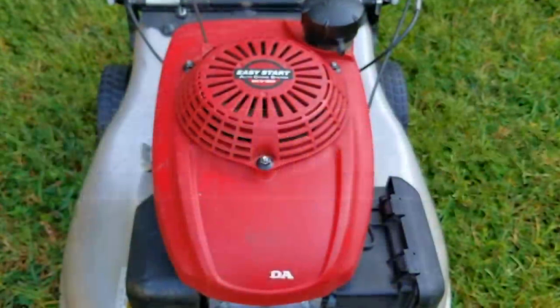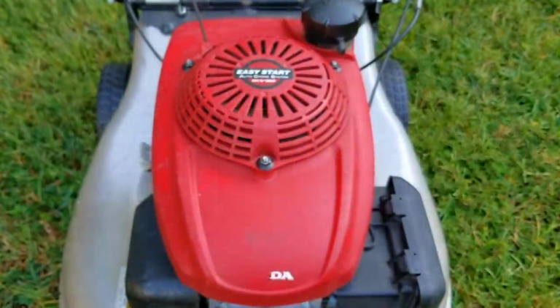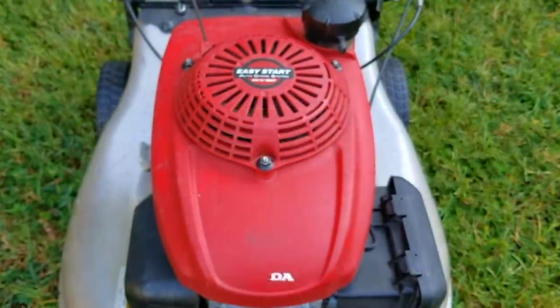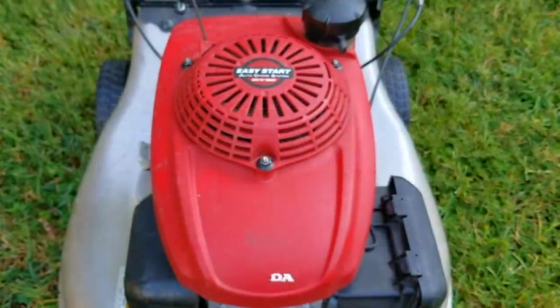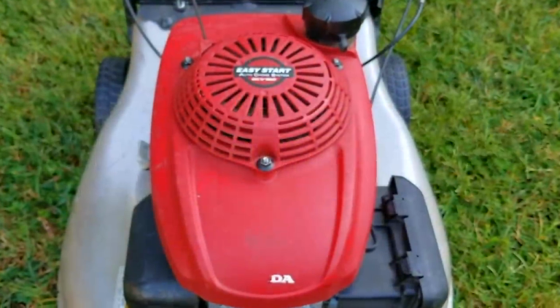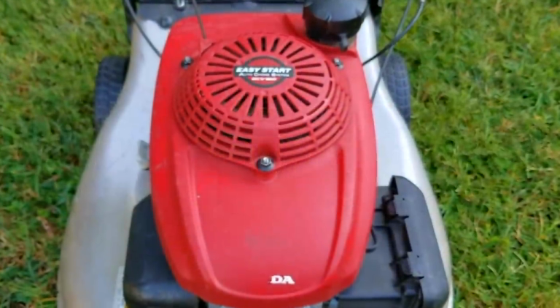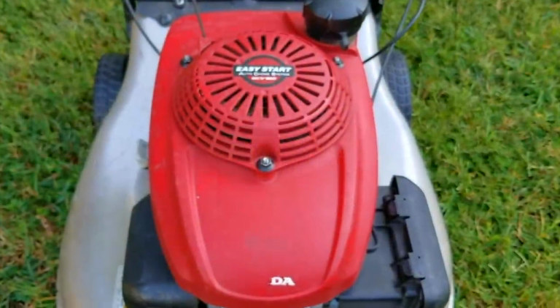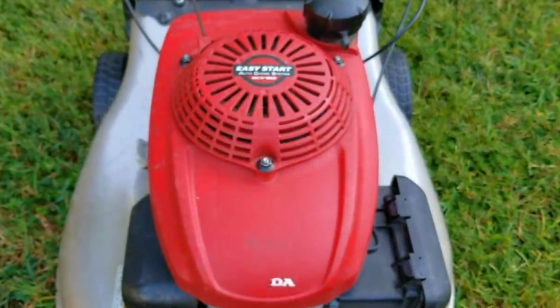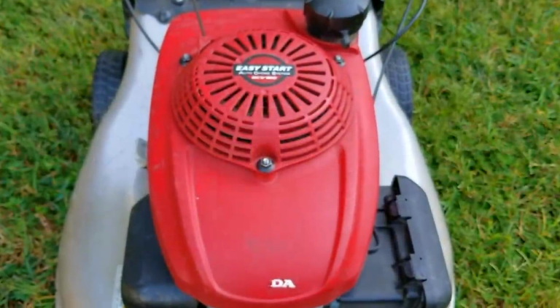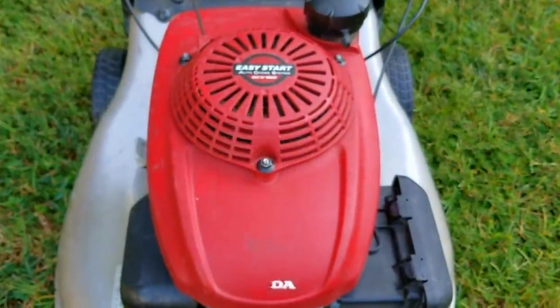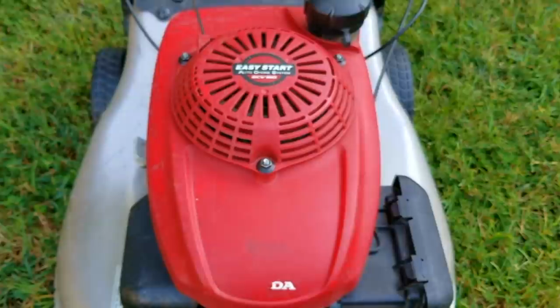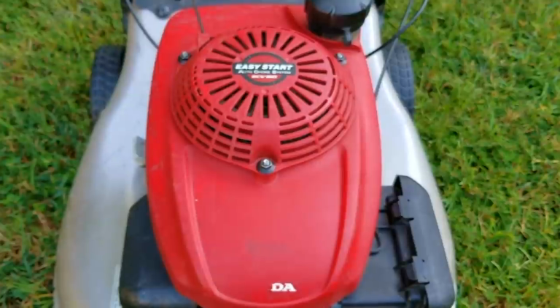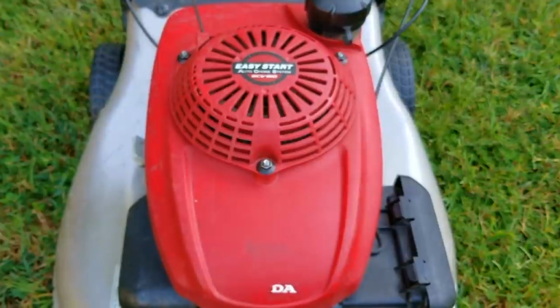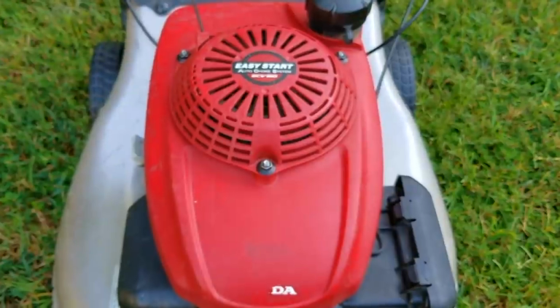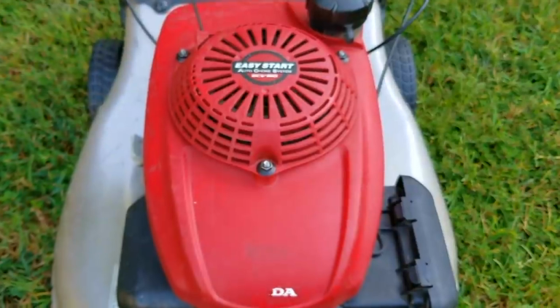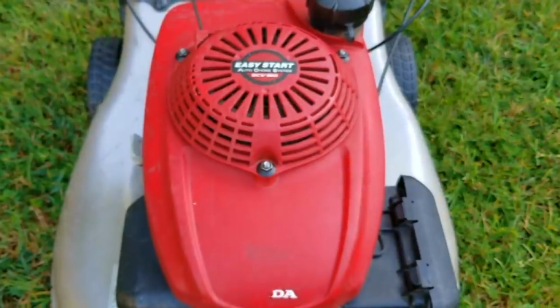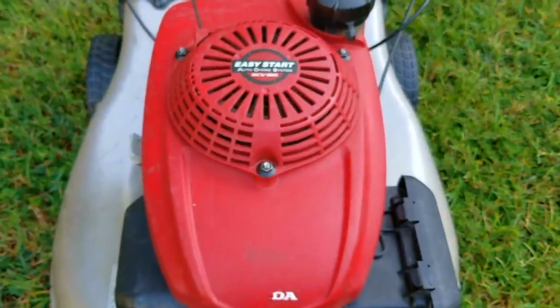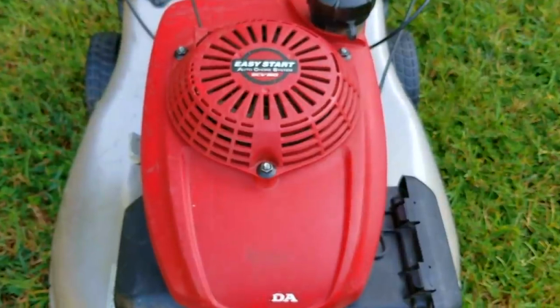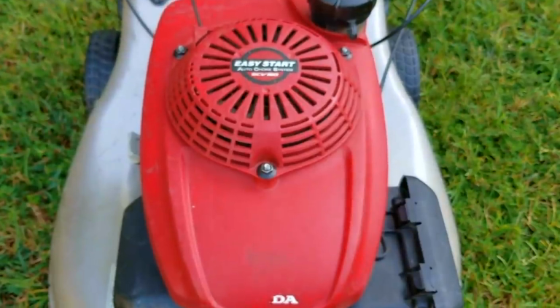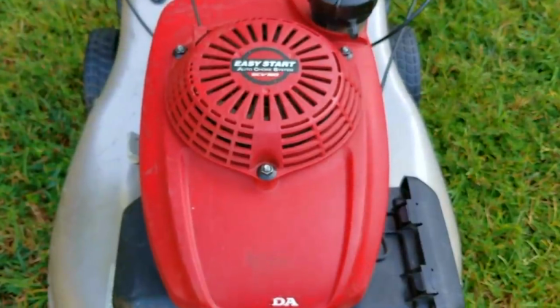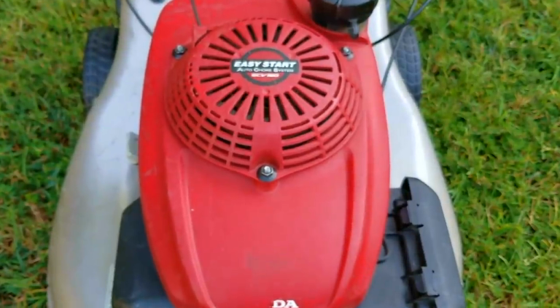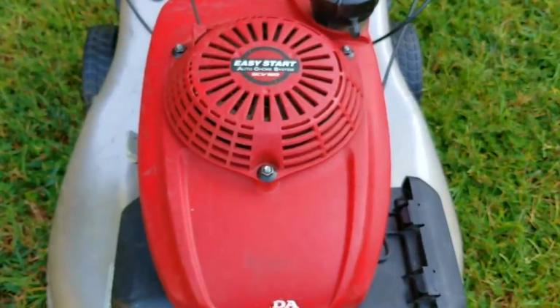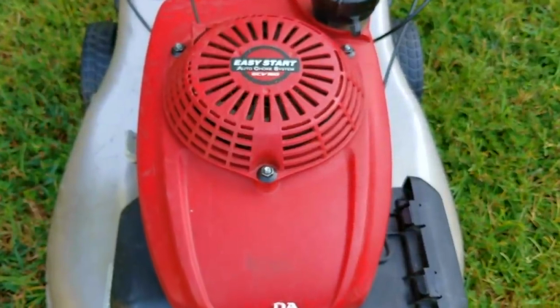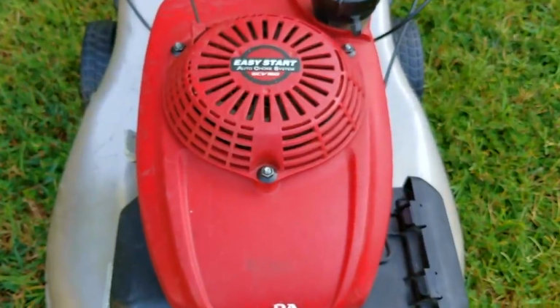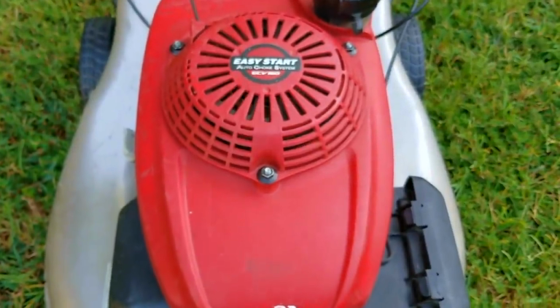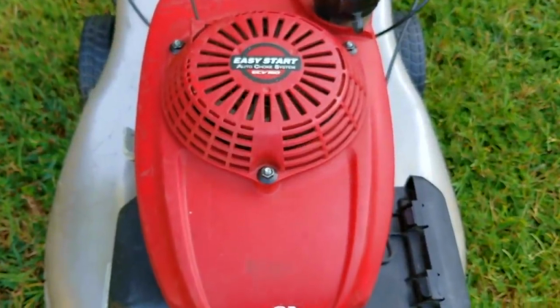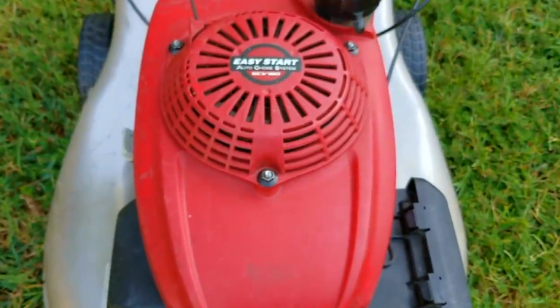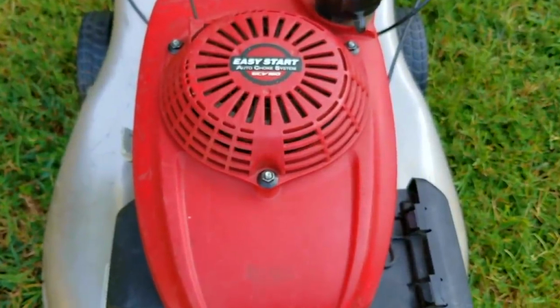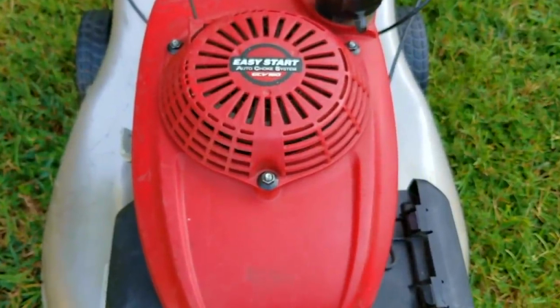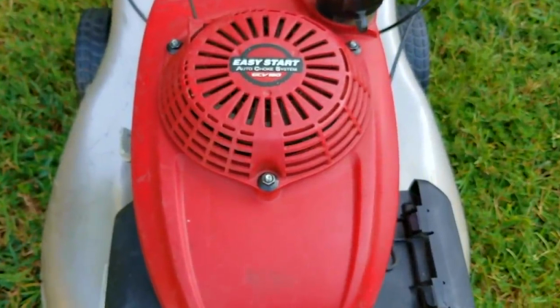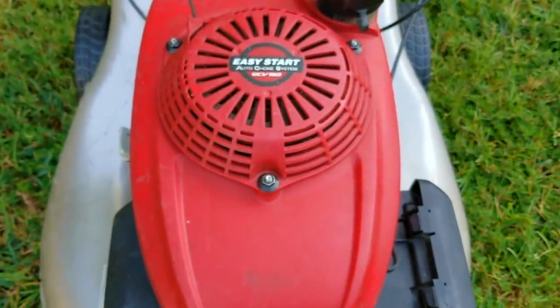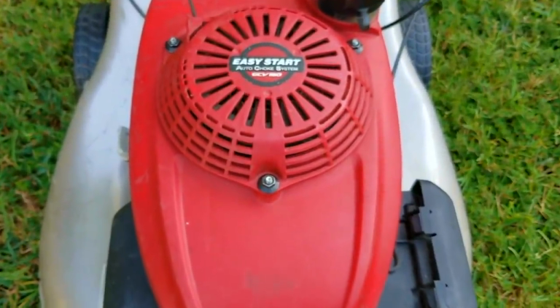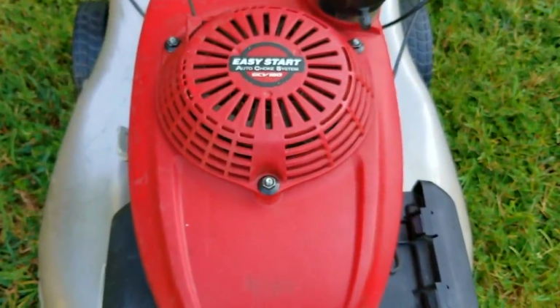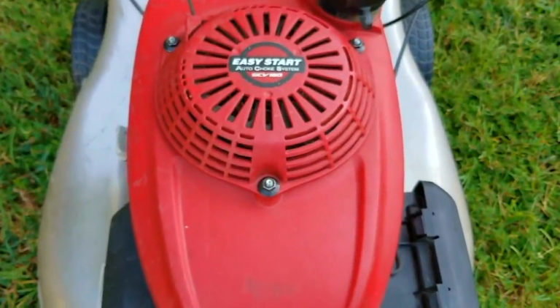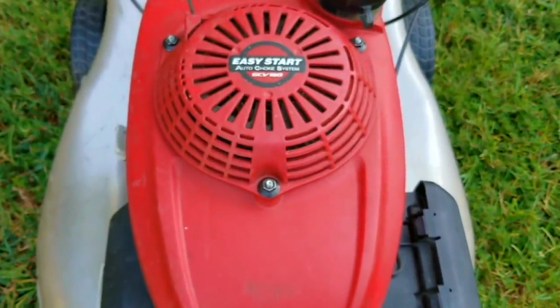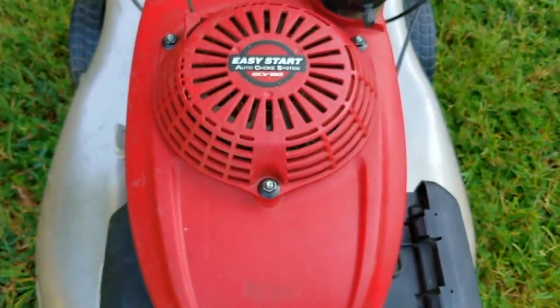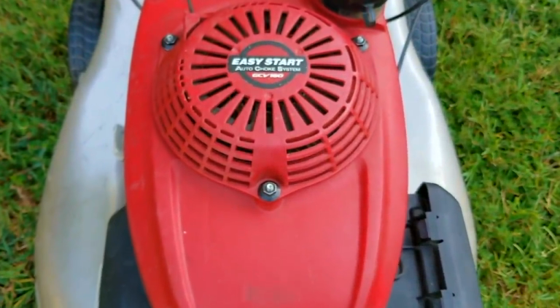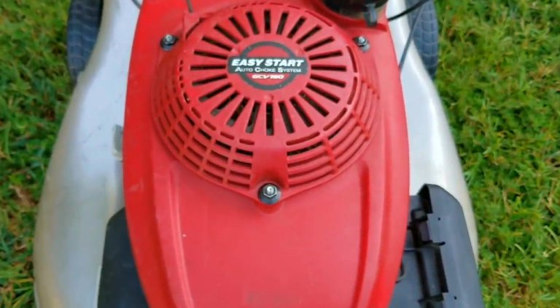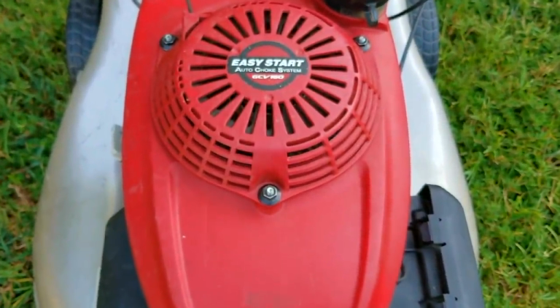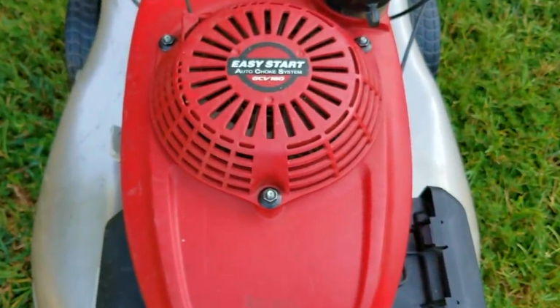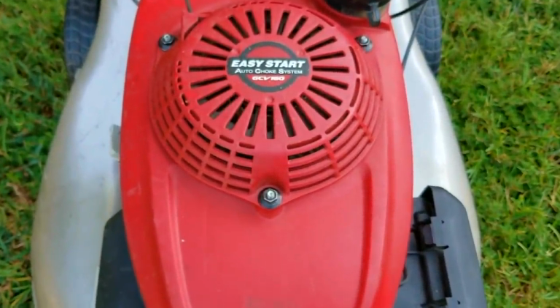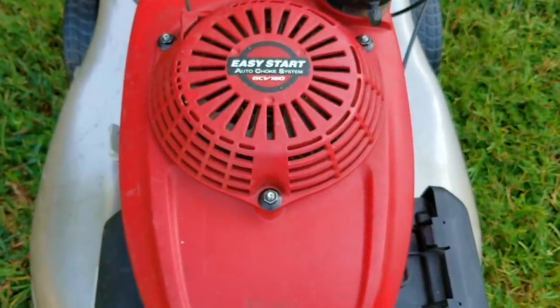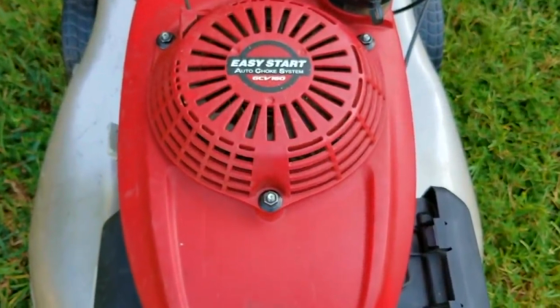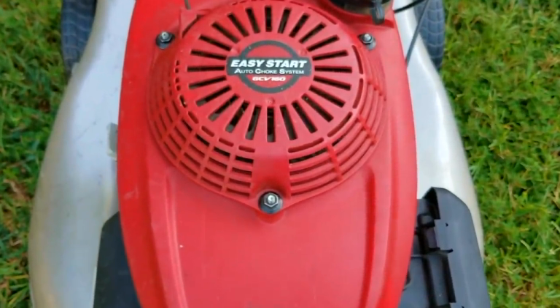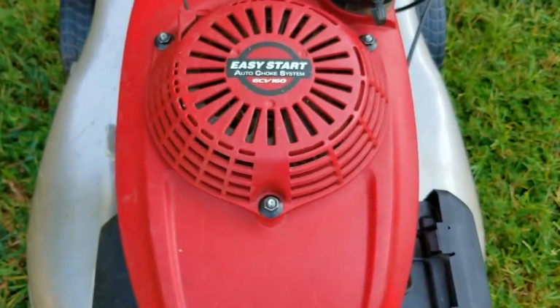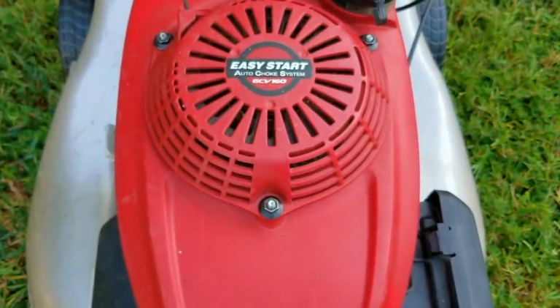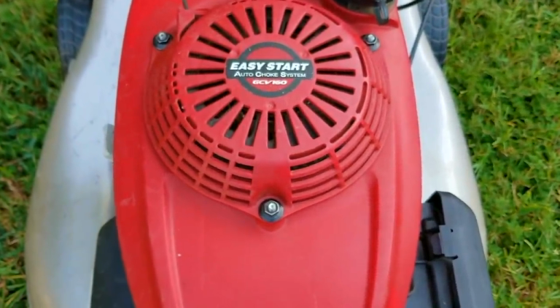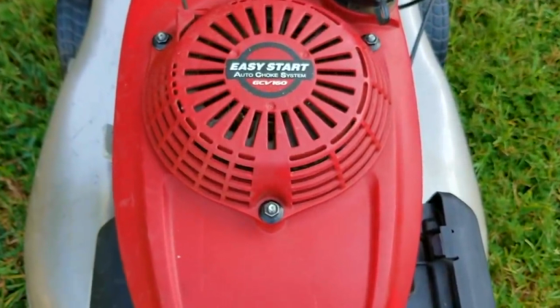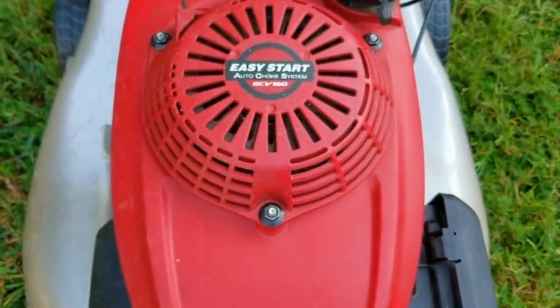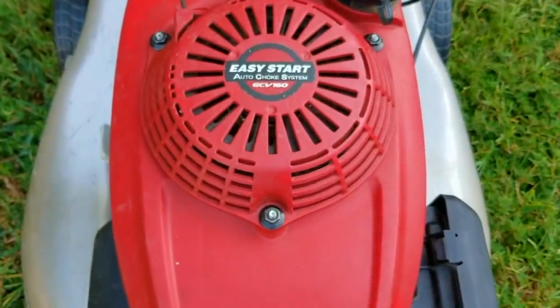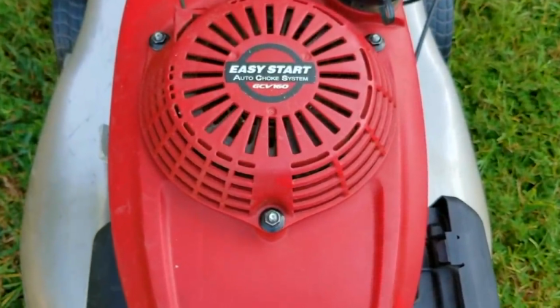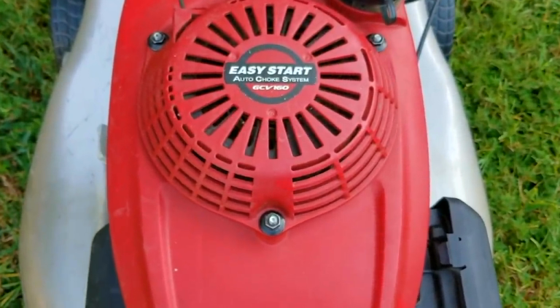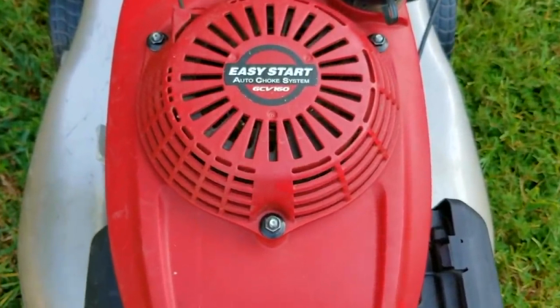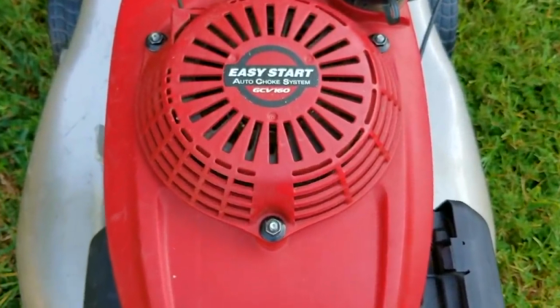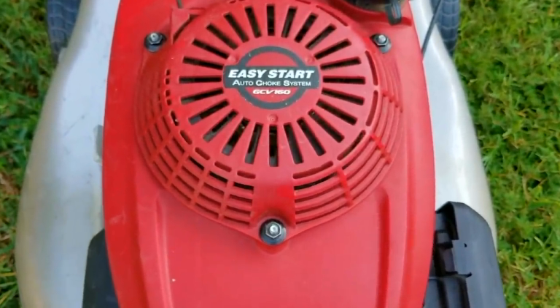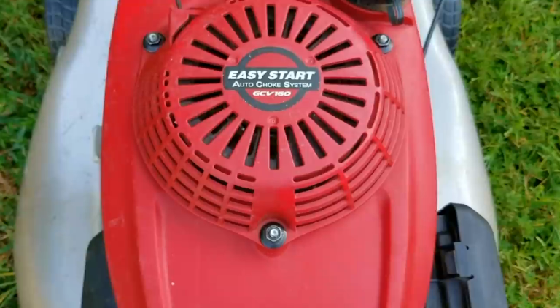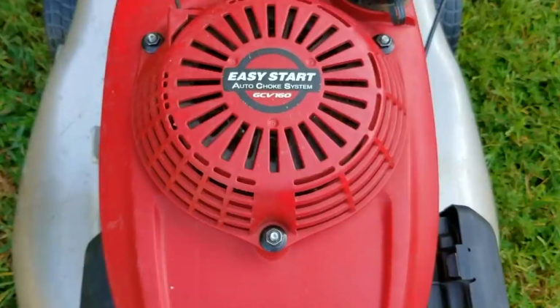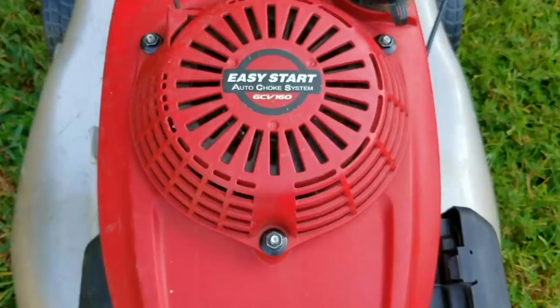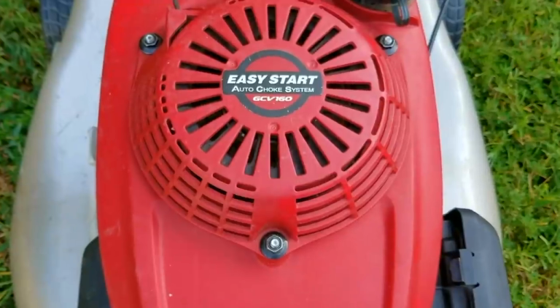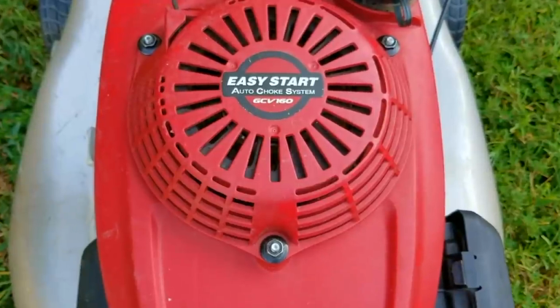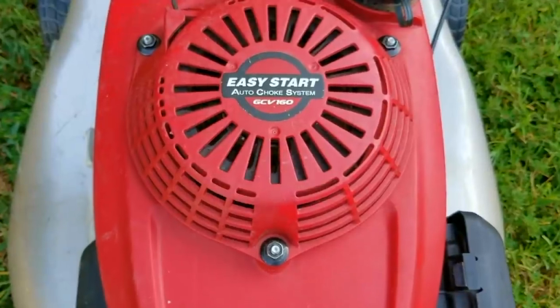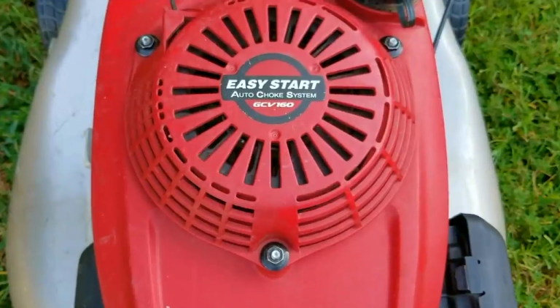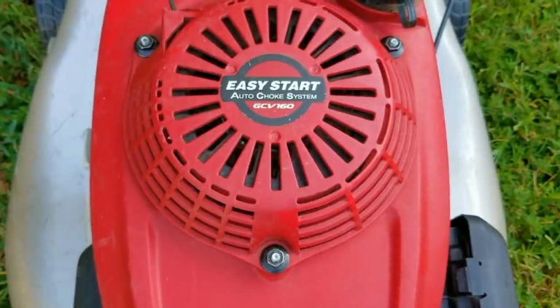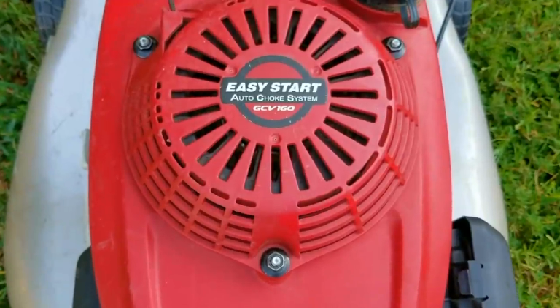In this video we try and repair this mower, however it may not be the exact repair you need to make to yours. We'll explore other options later in the video.